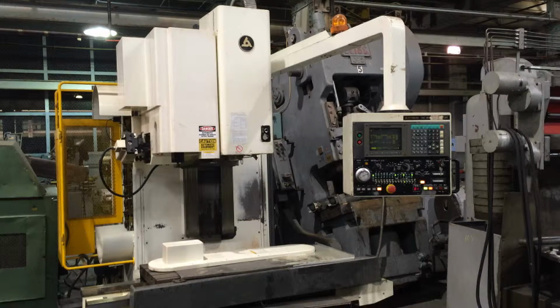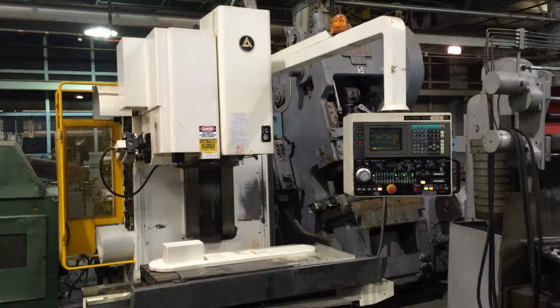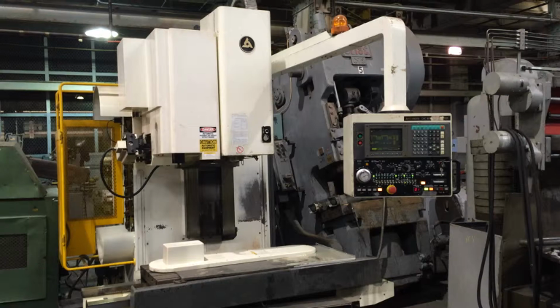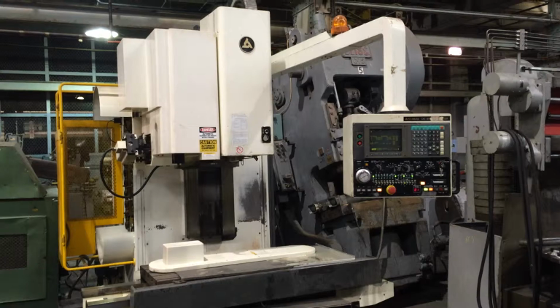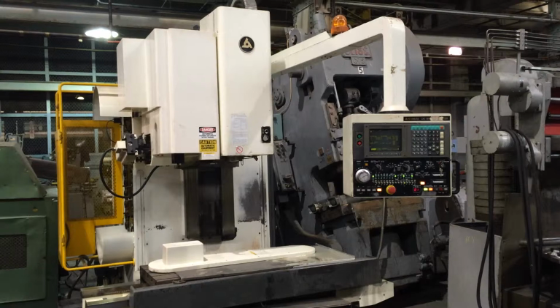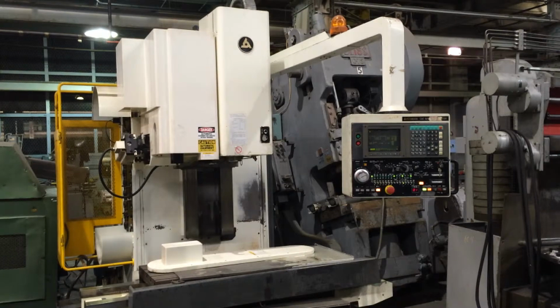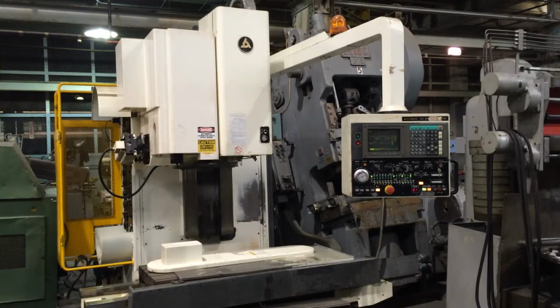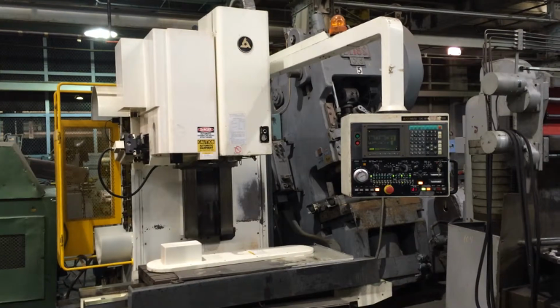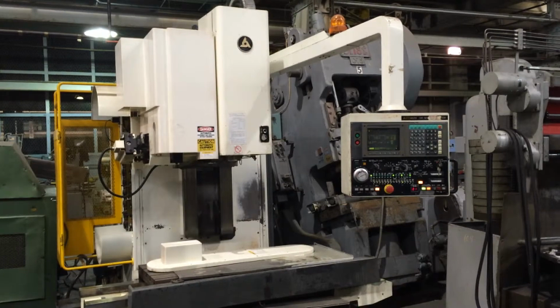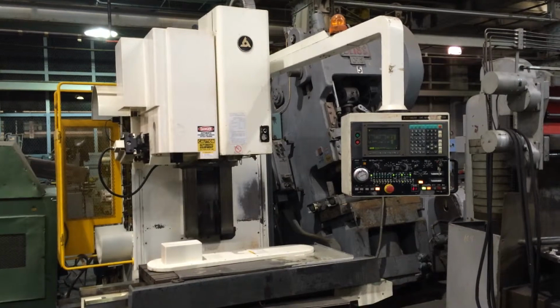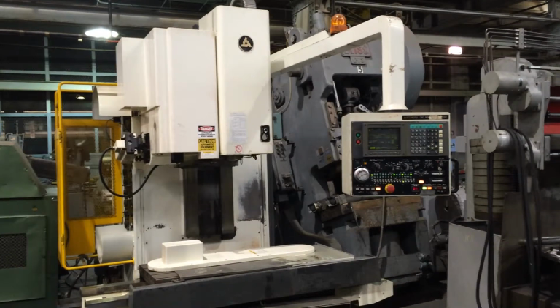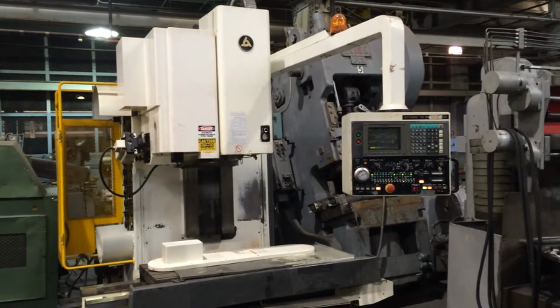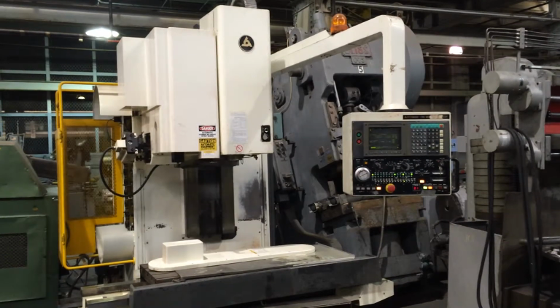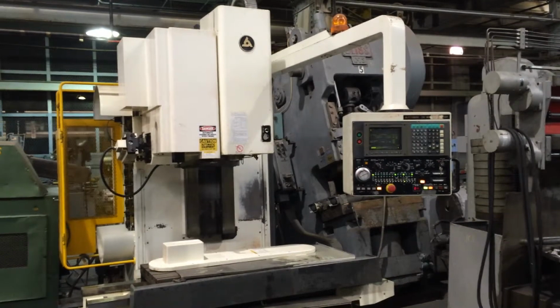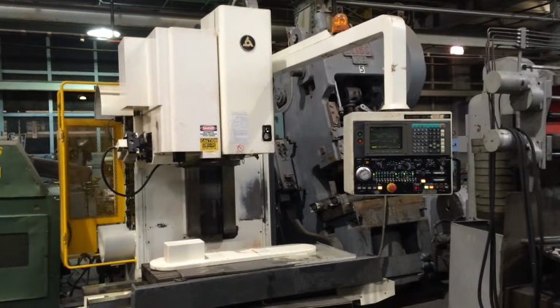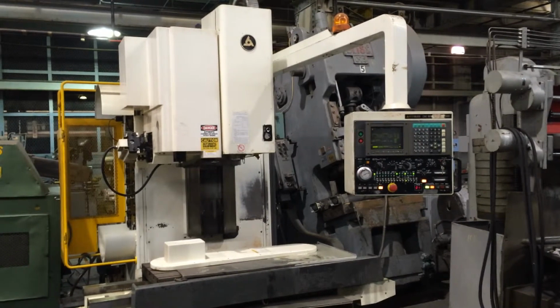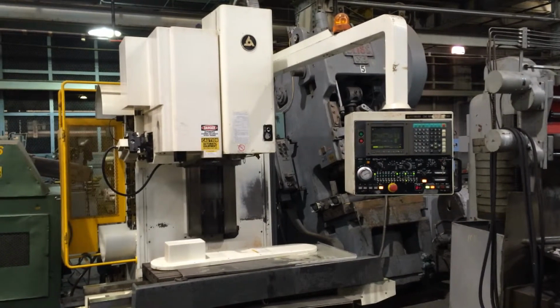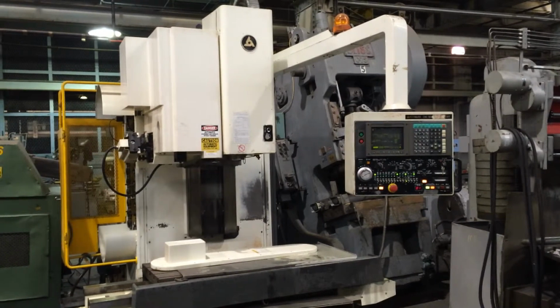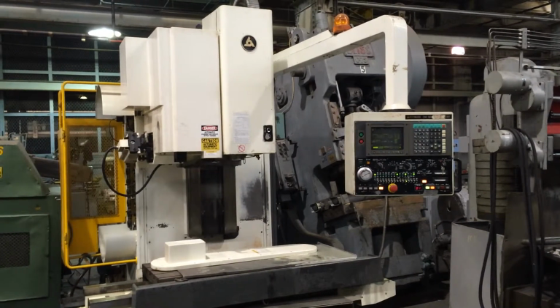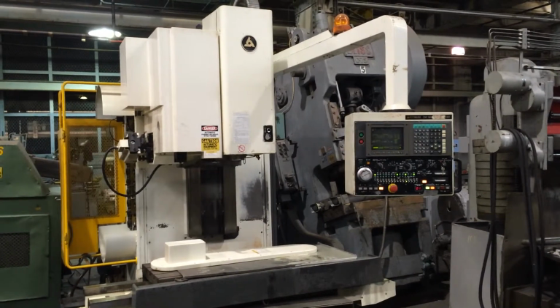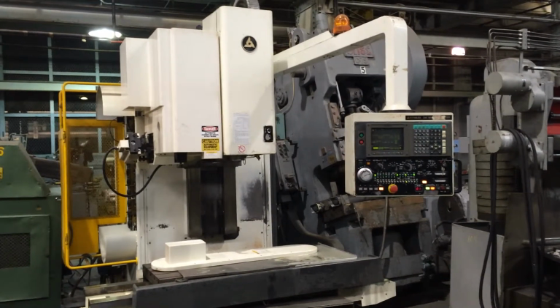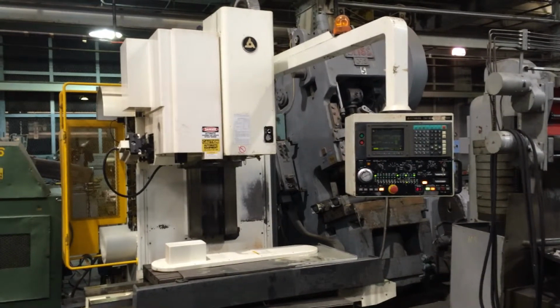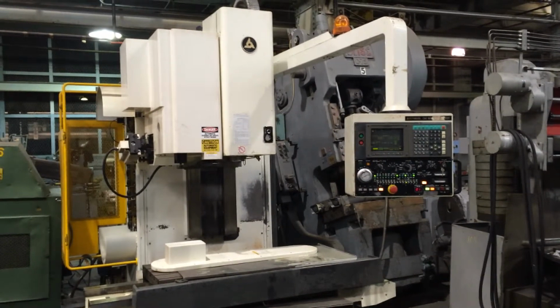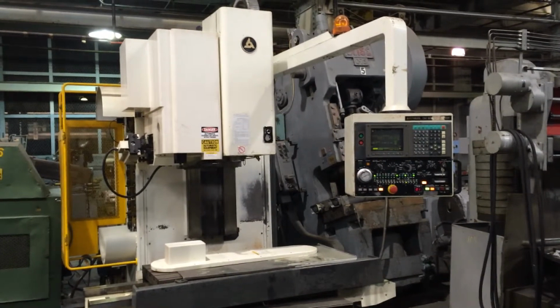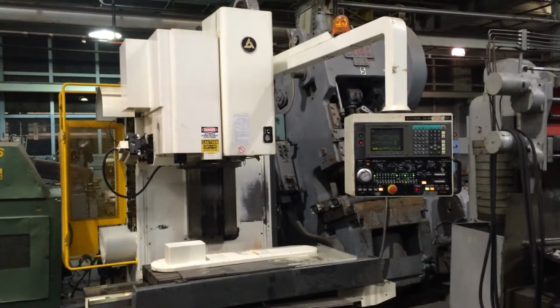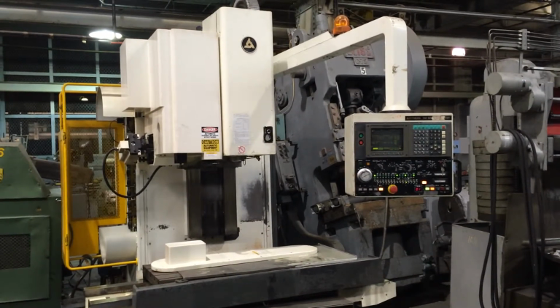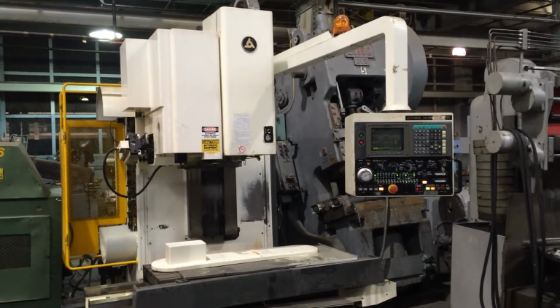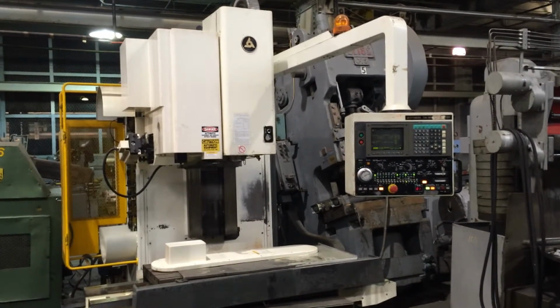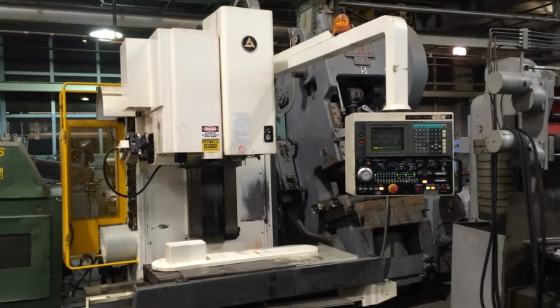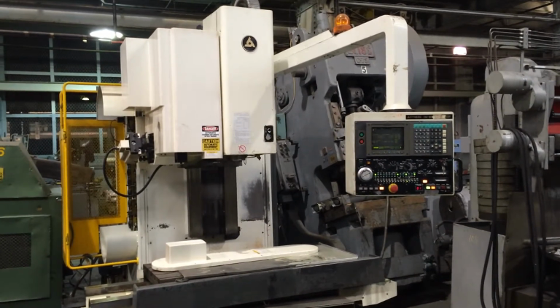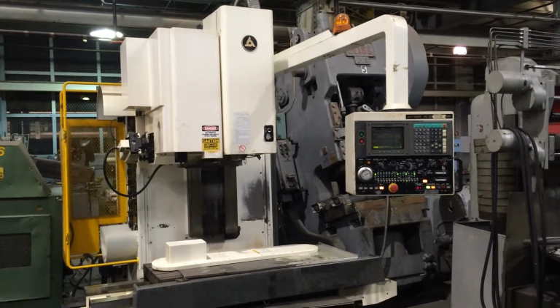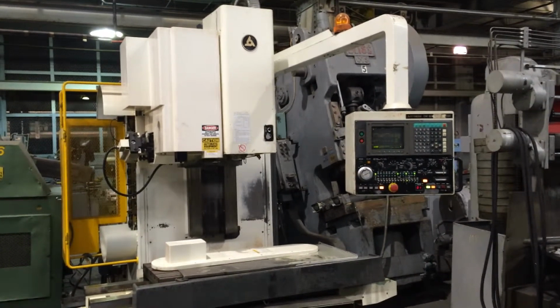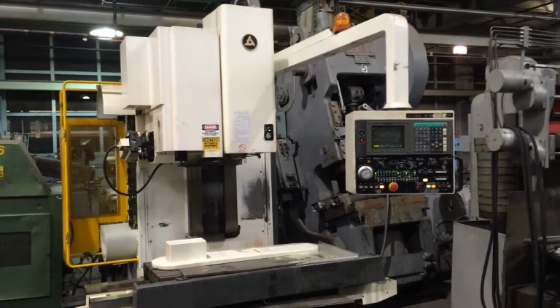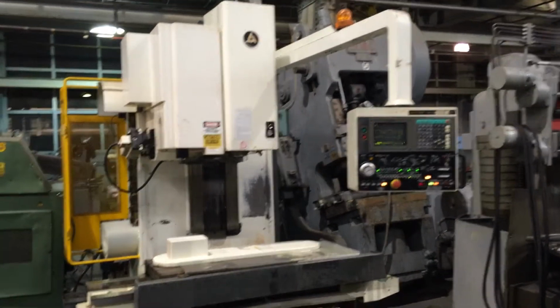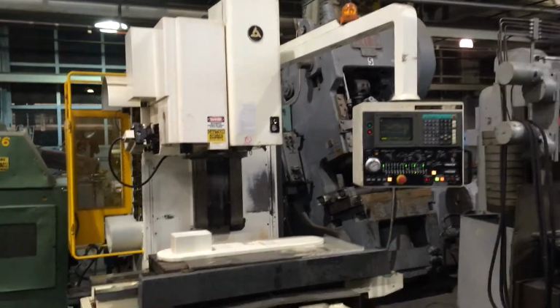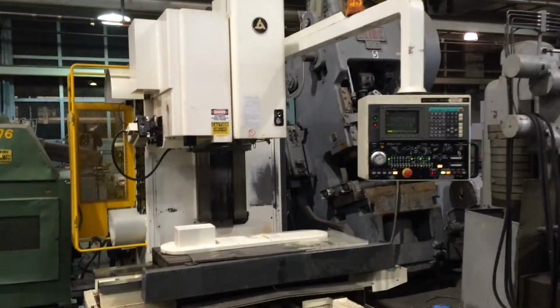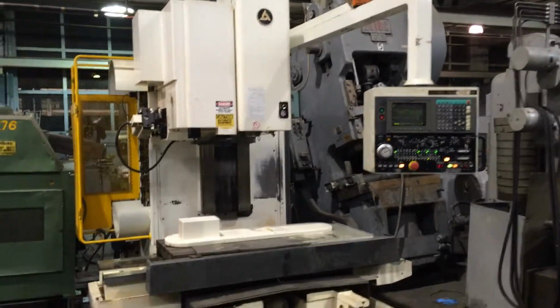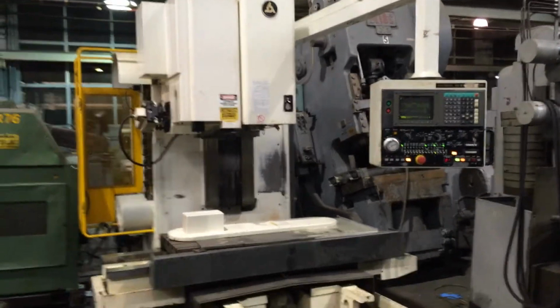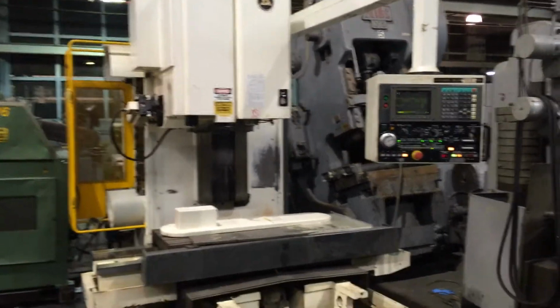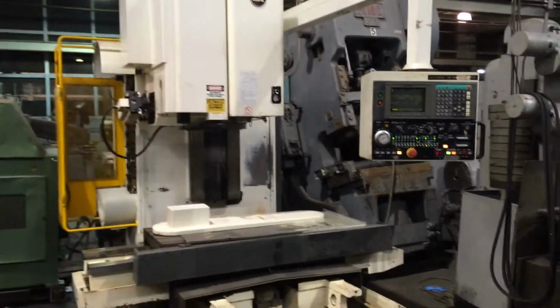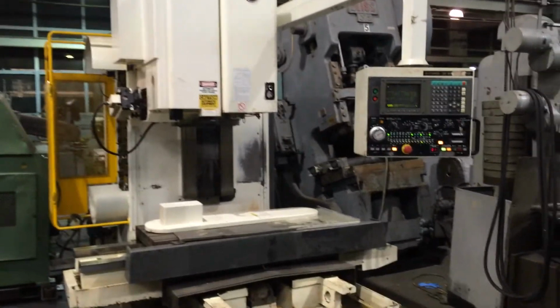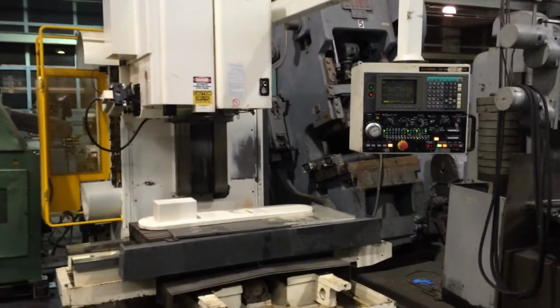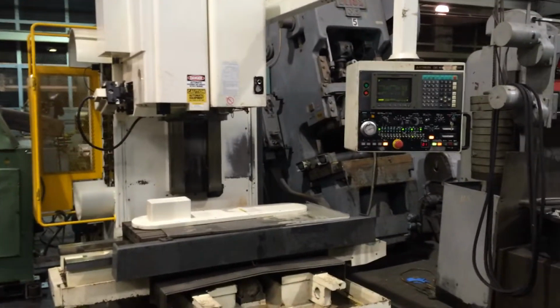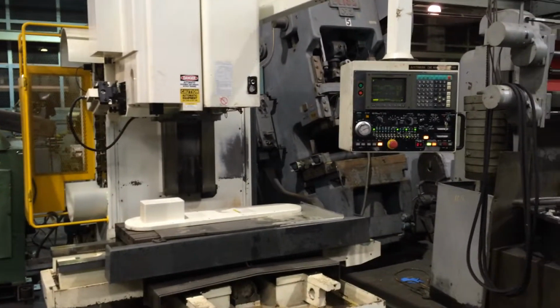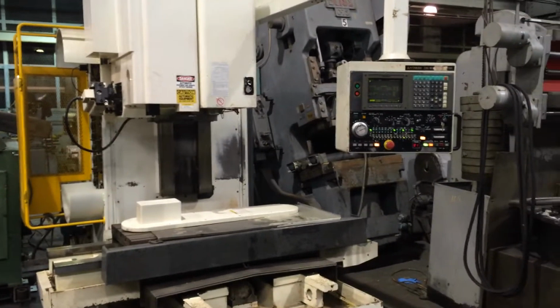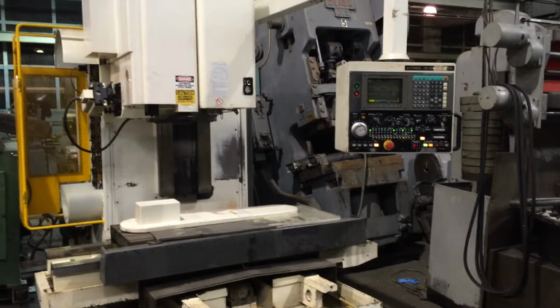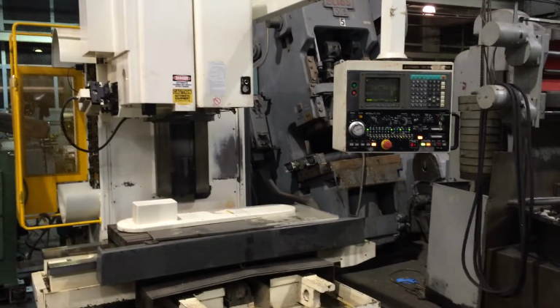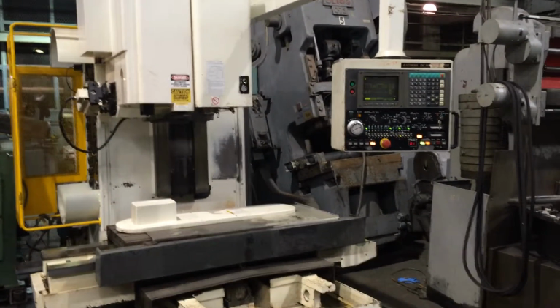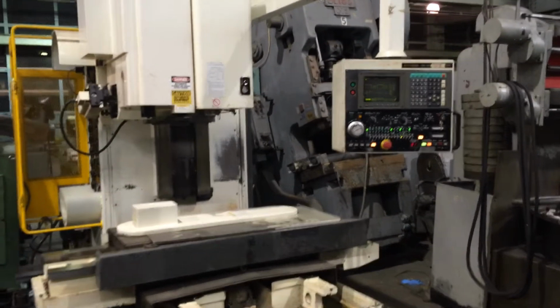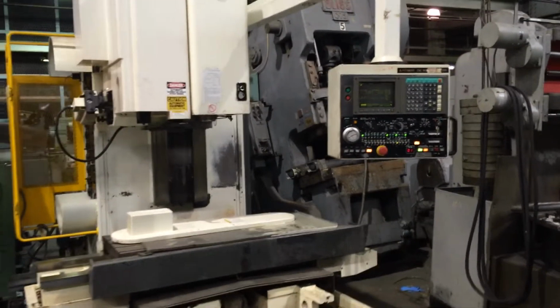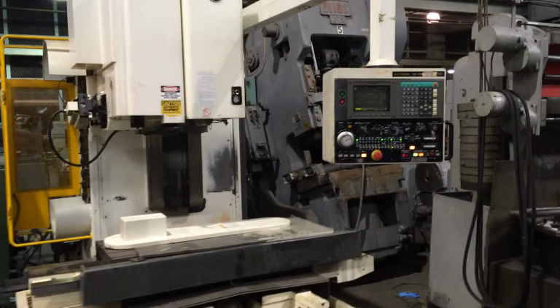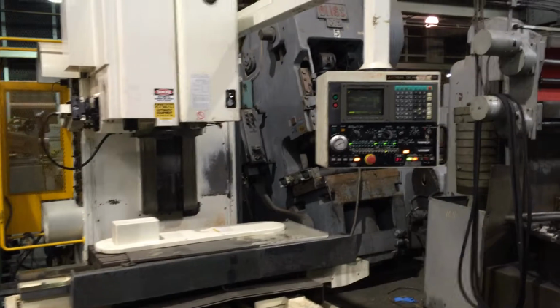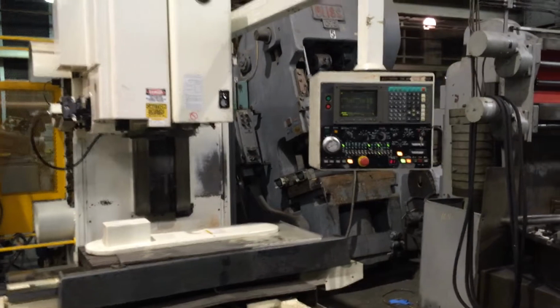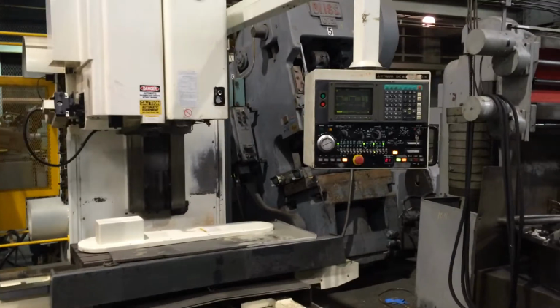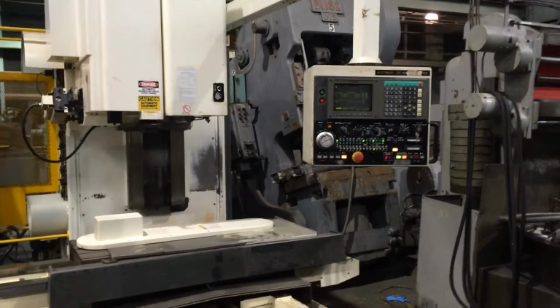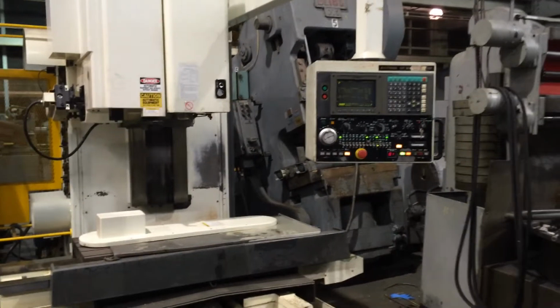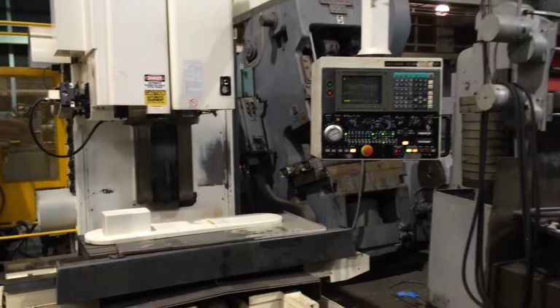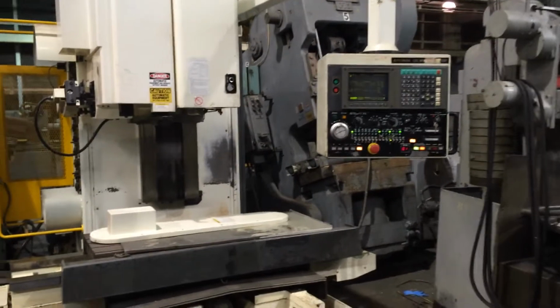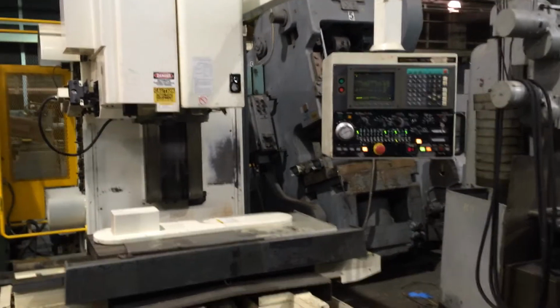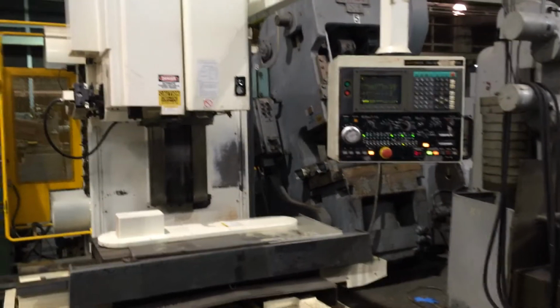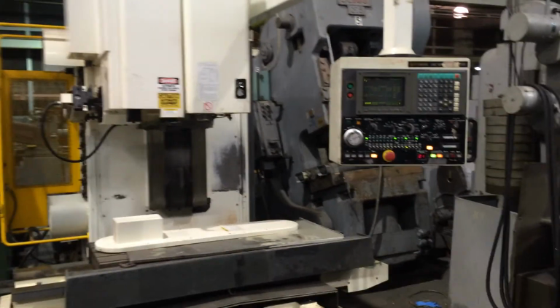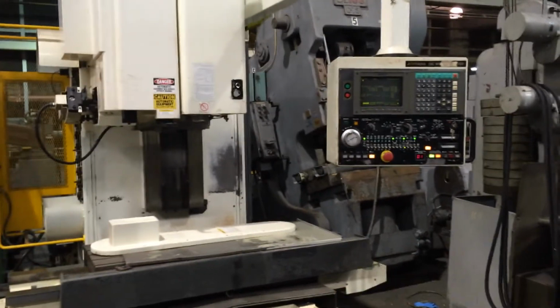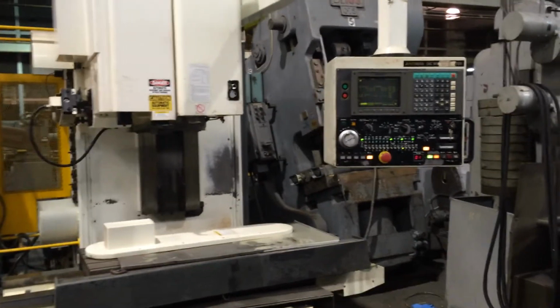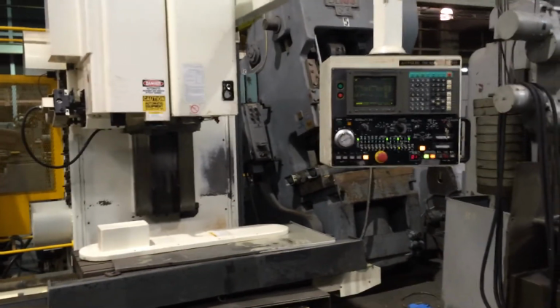This is the Kitamura 4, right? Yes. And we have it up and running.